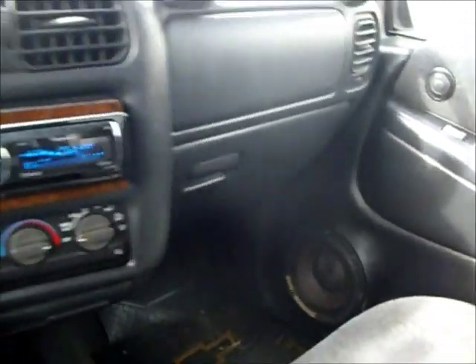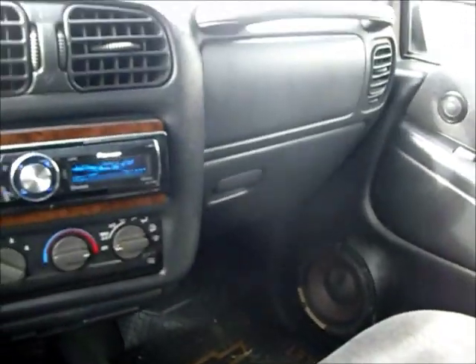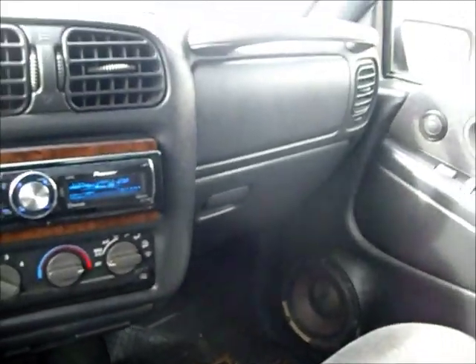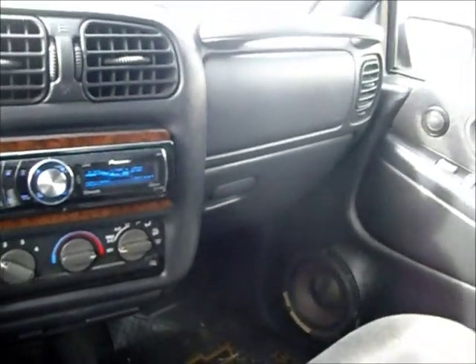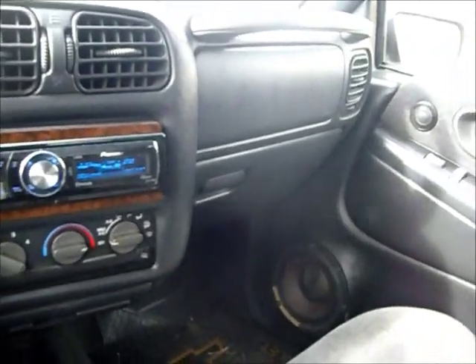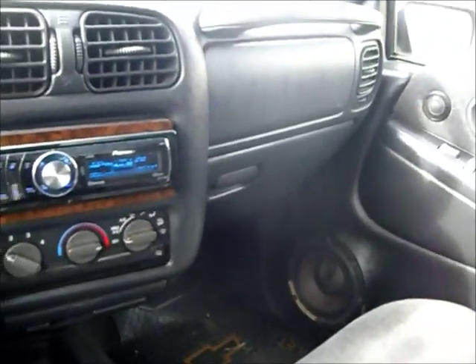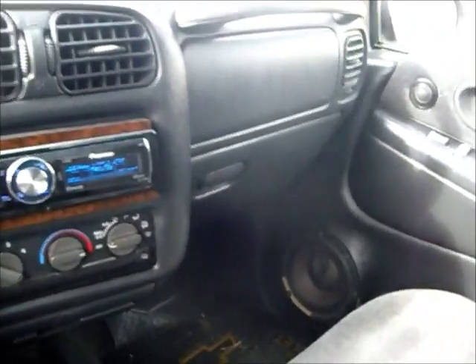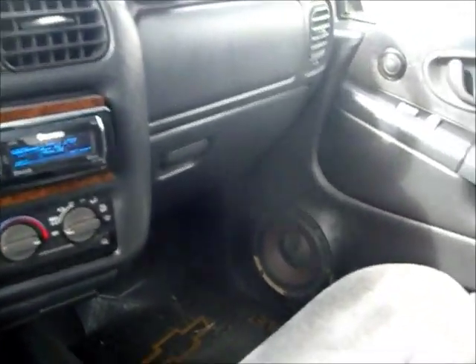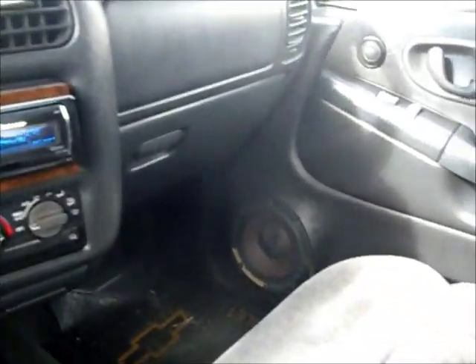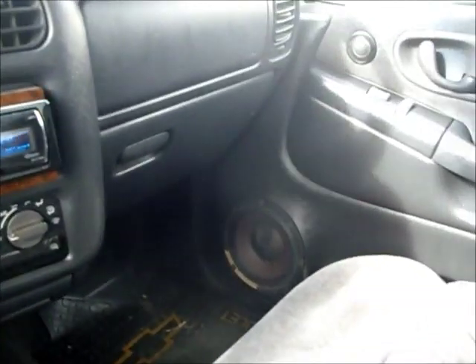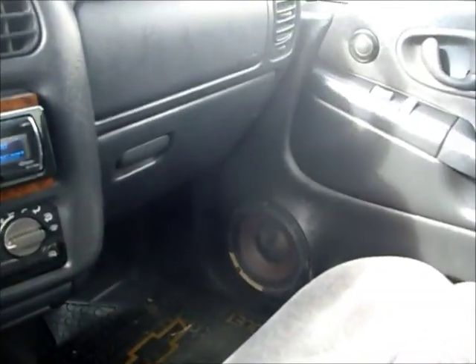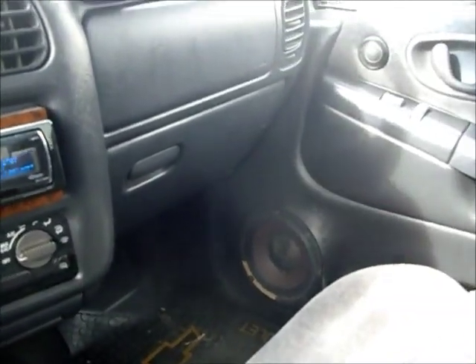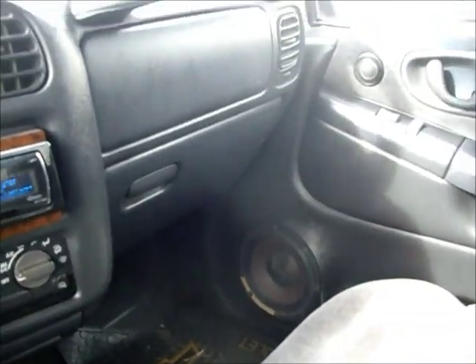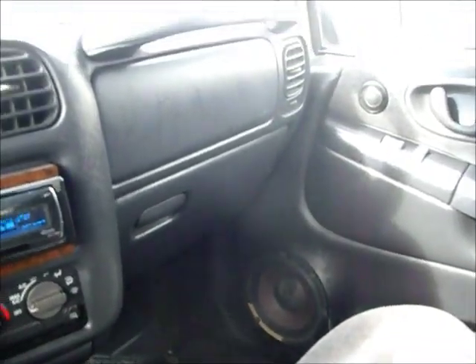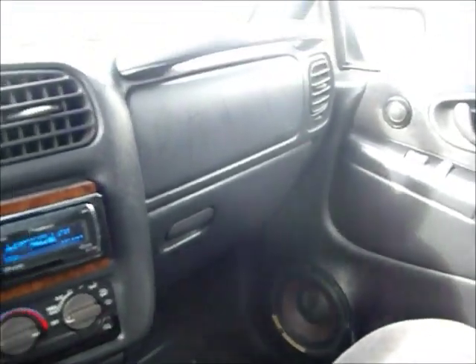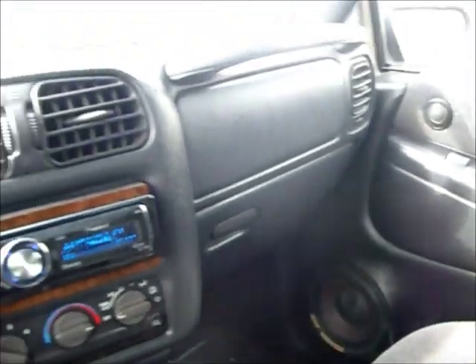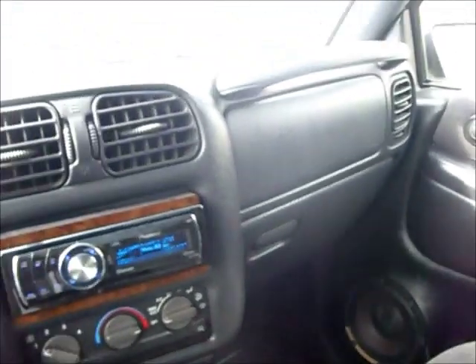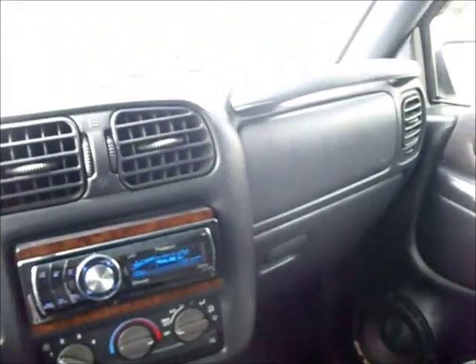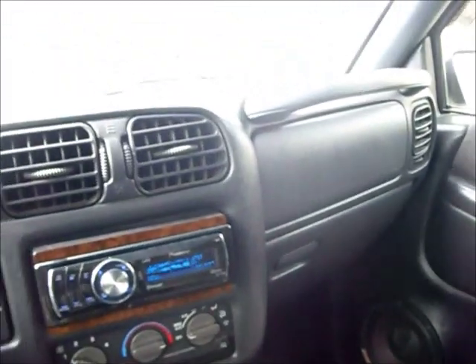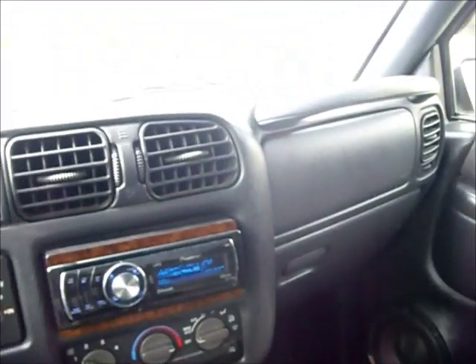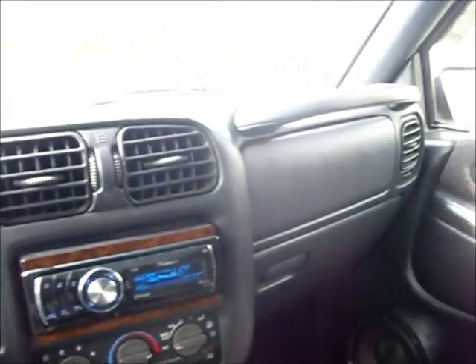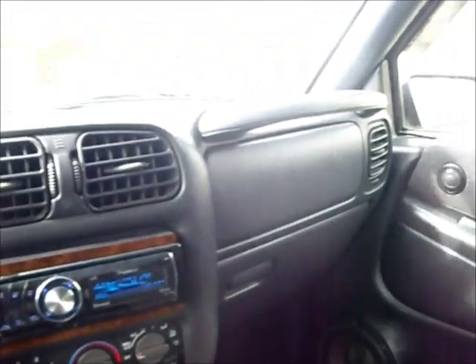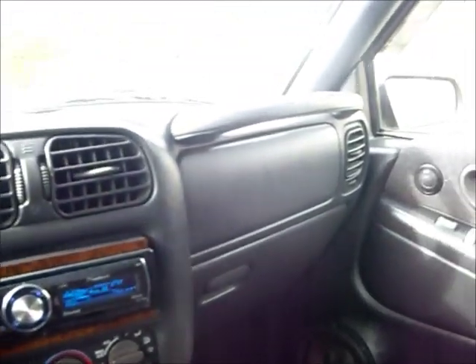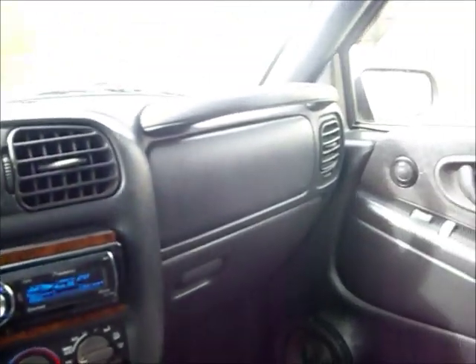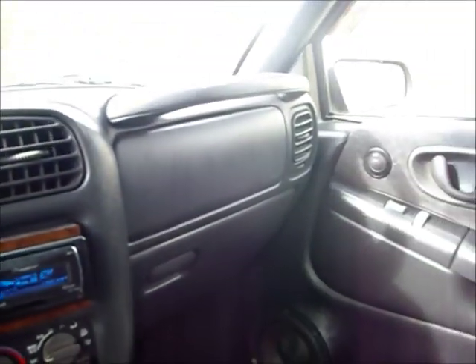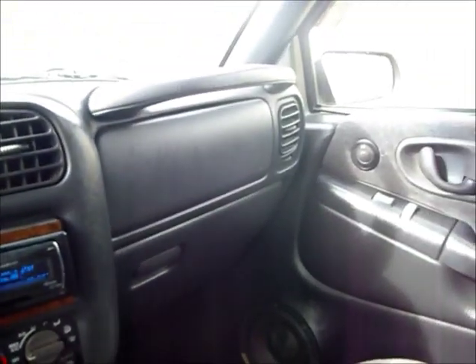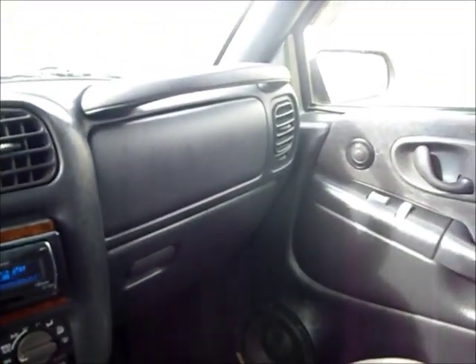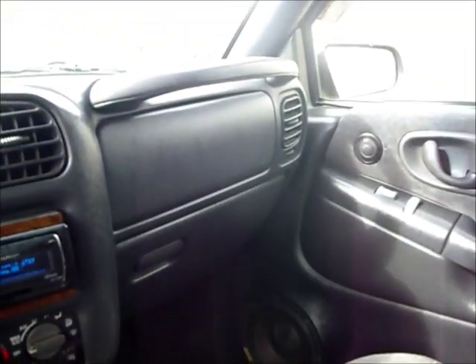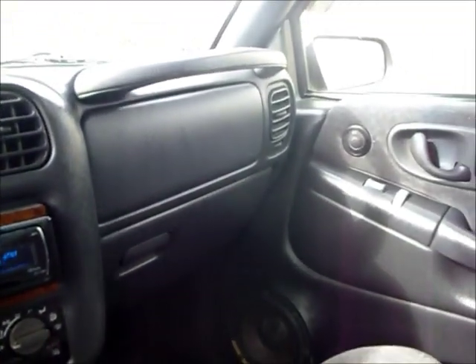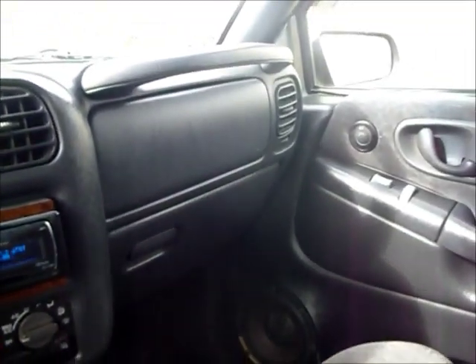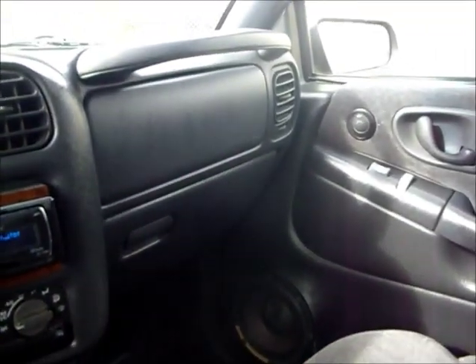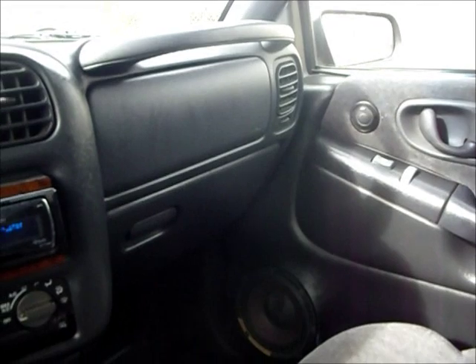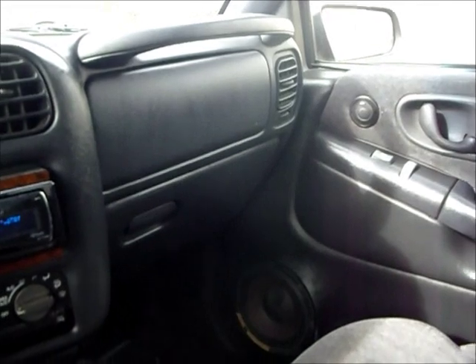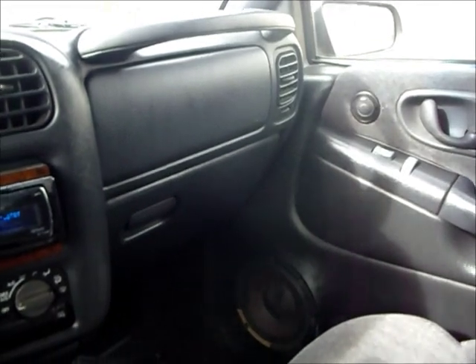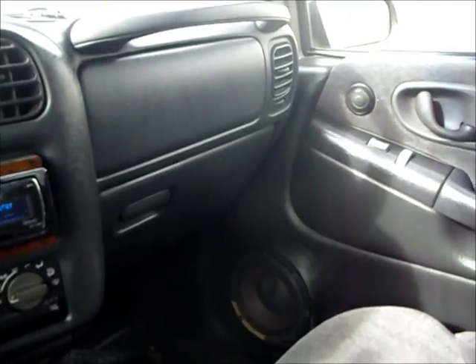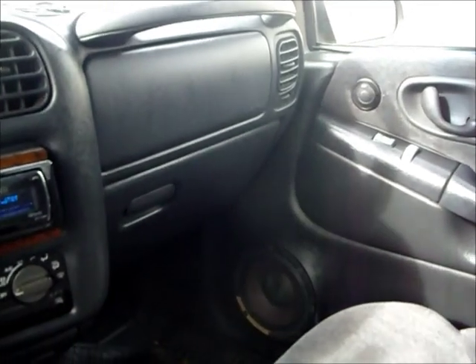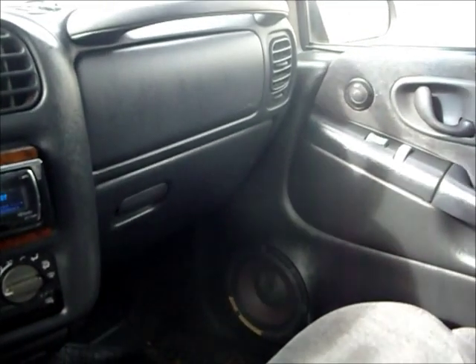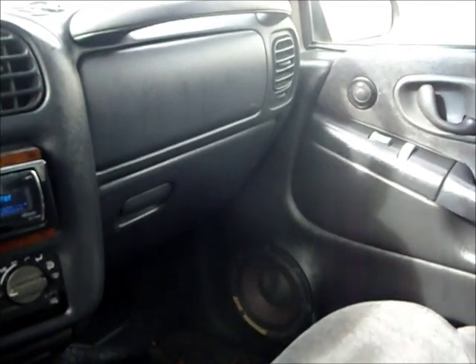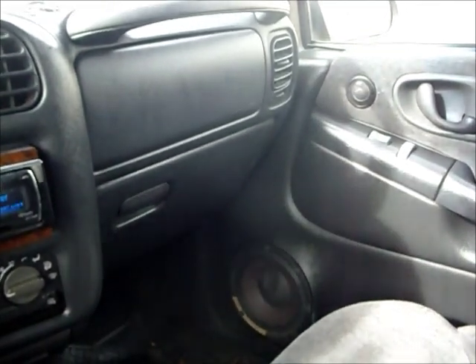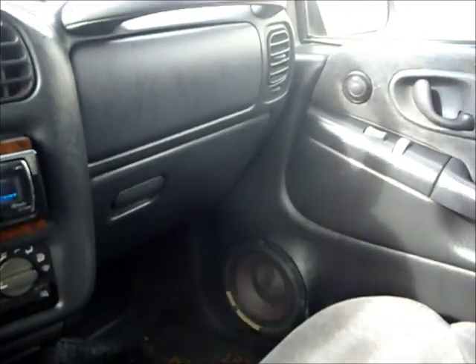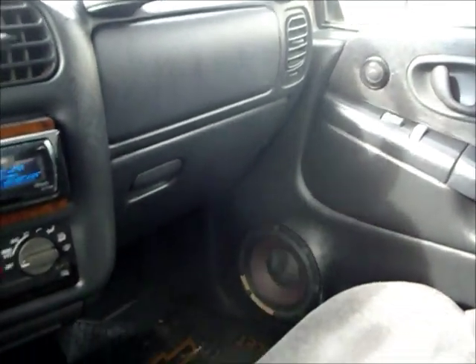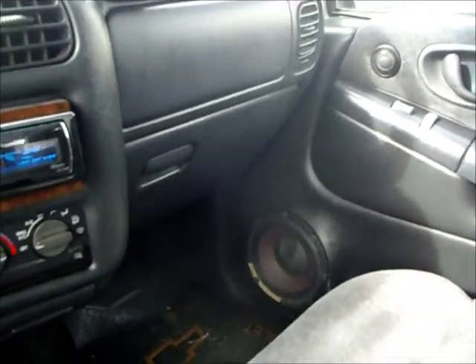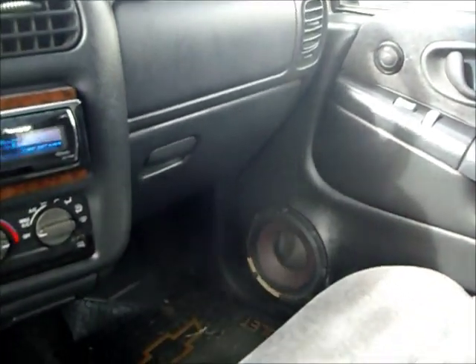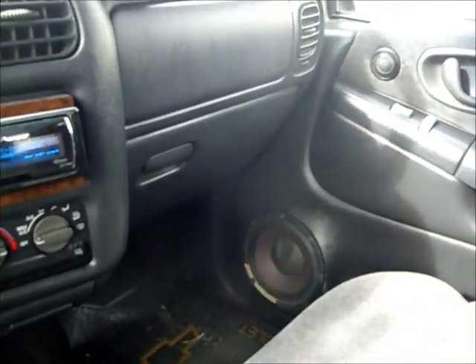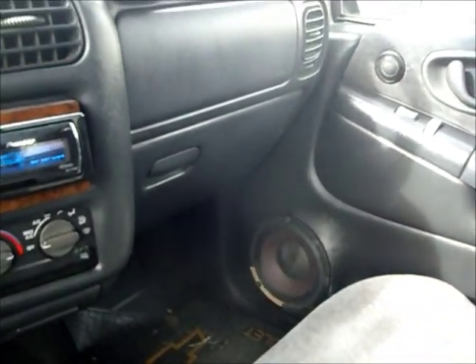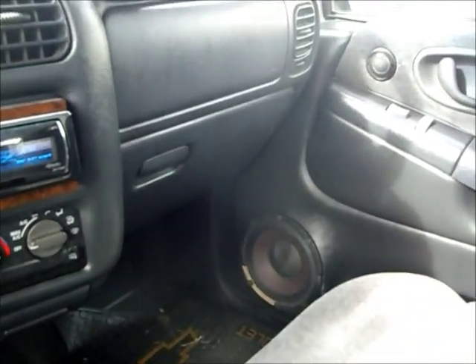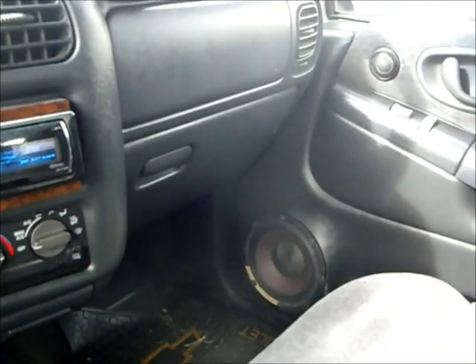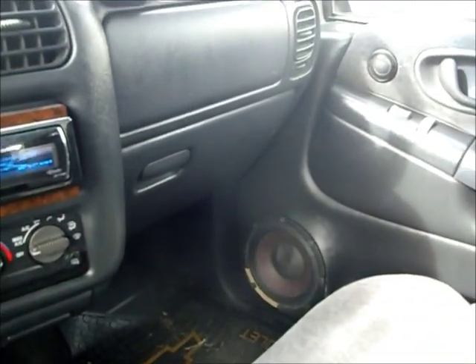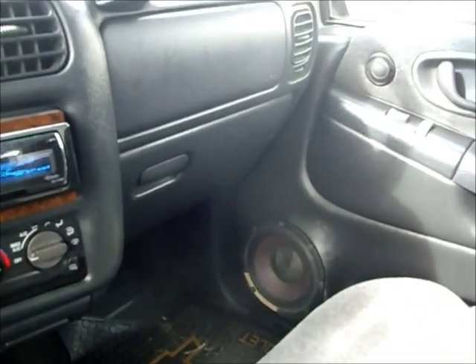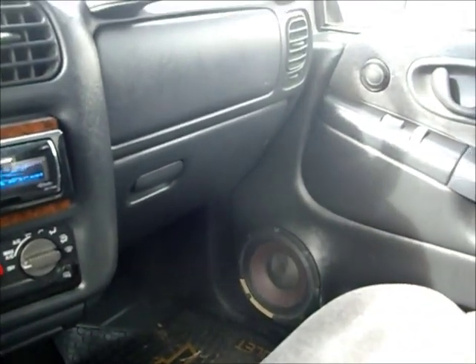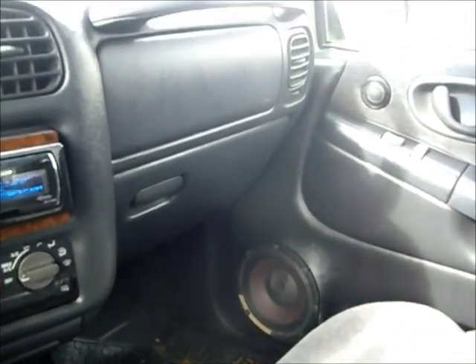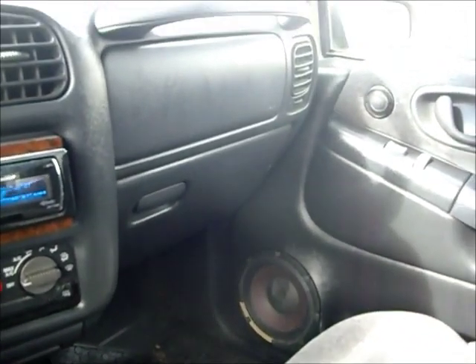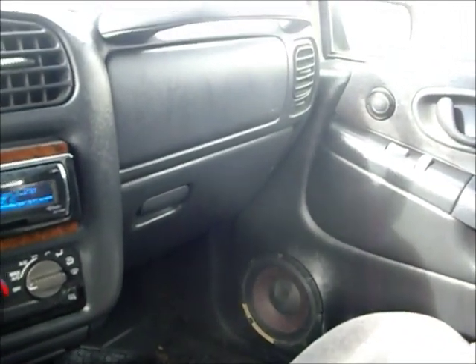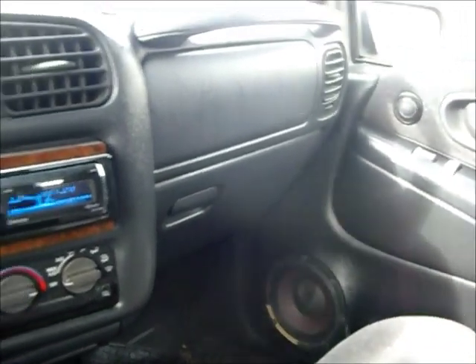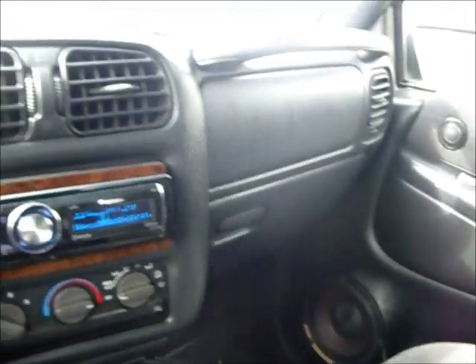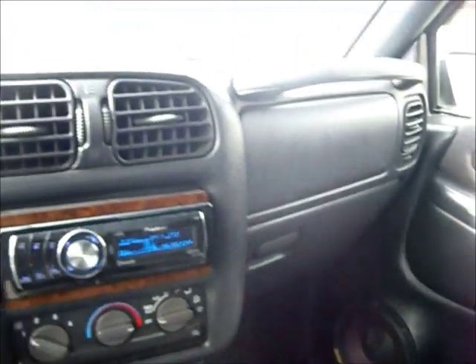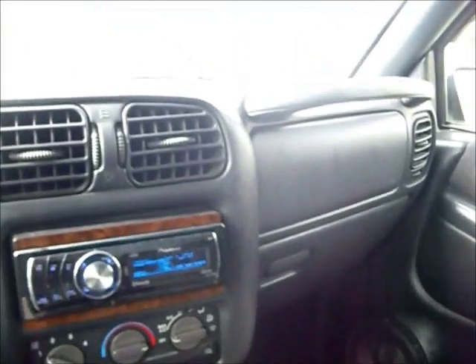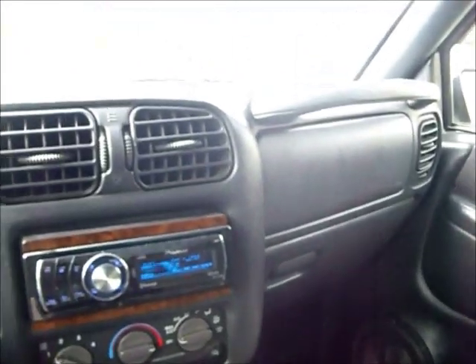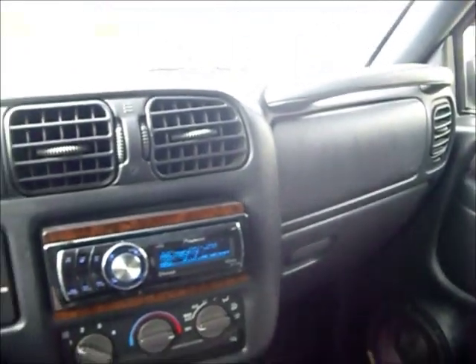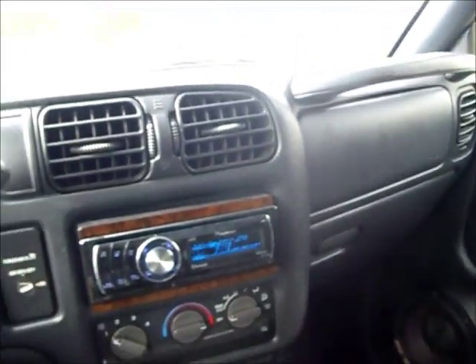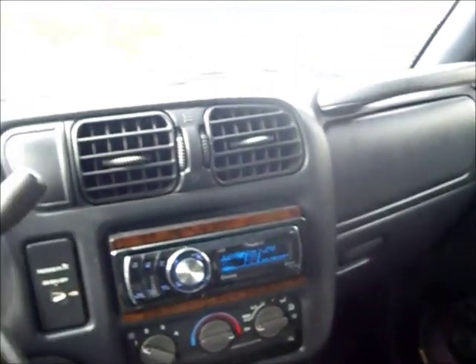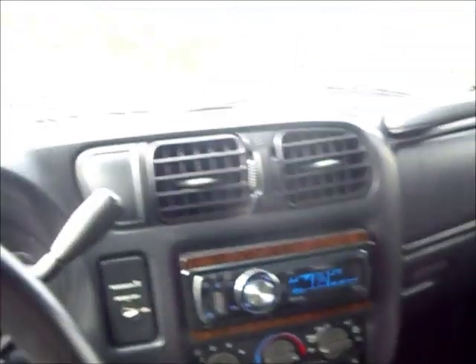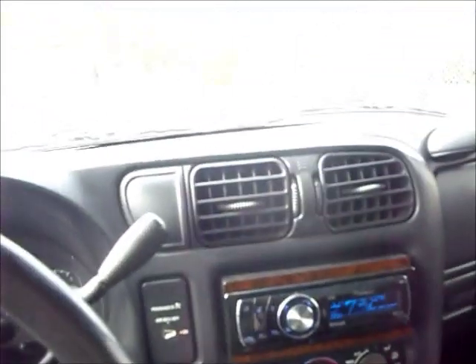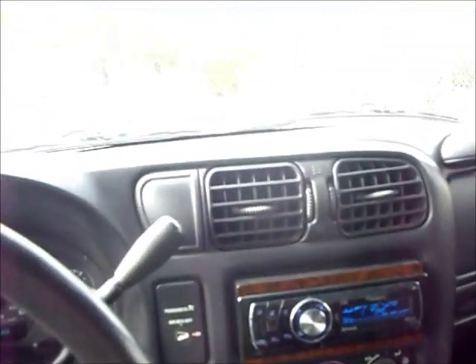So that's what the speakers that came with the truck sound like. Let's get to ripping this thing apart and make it sound good.